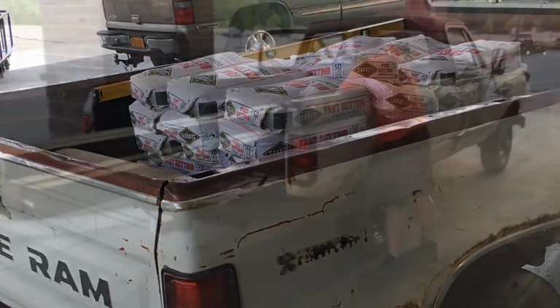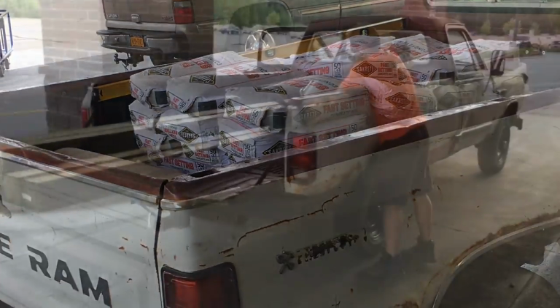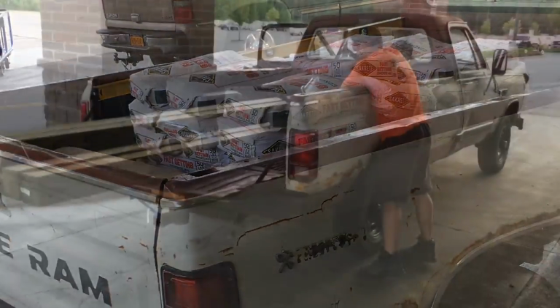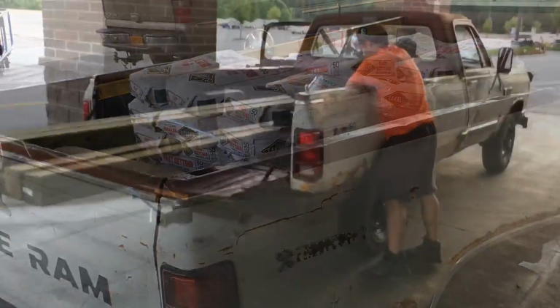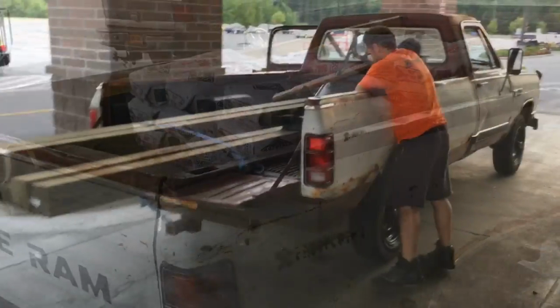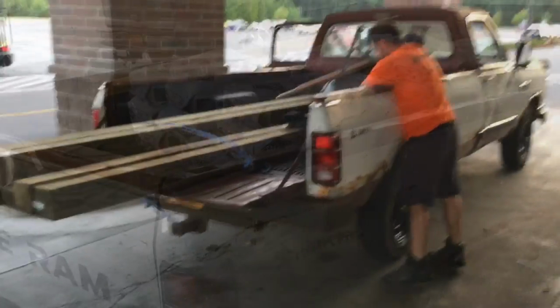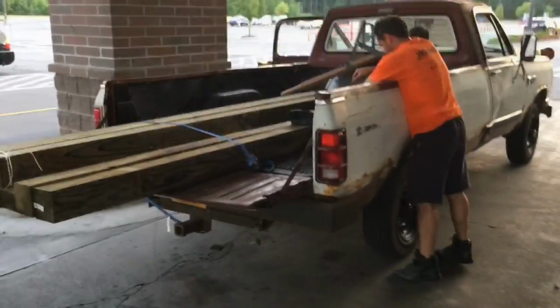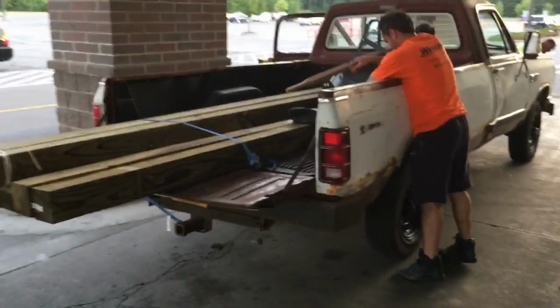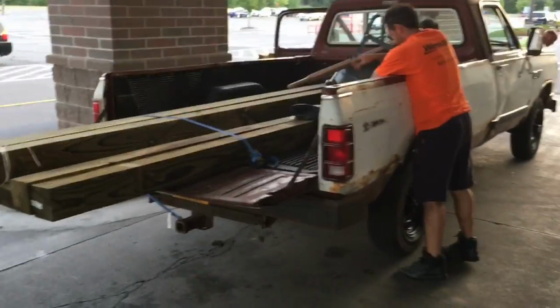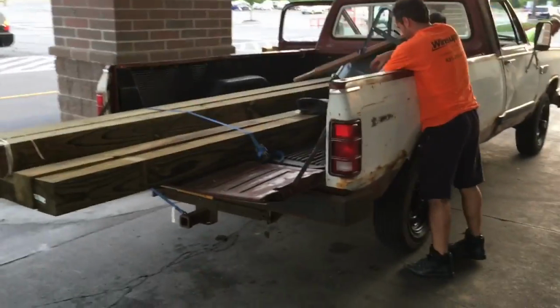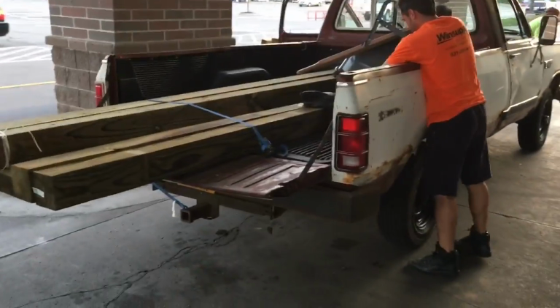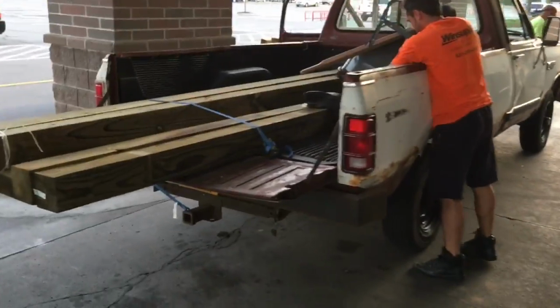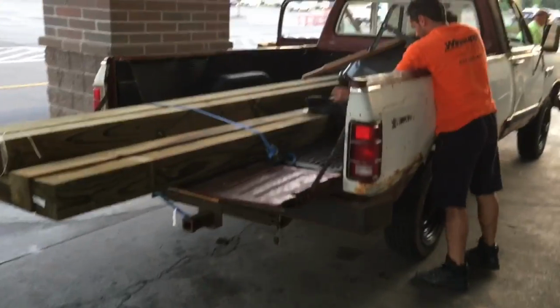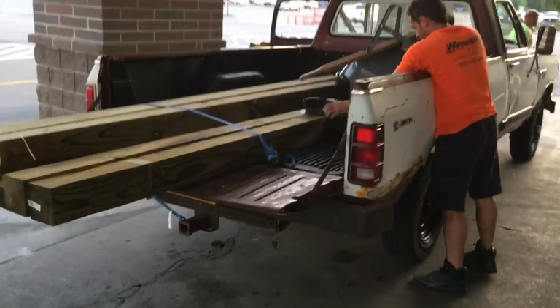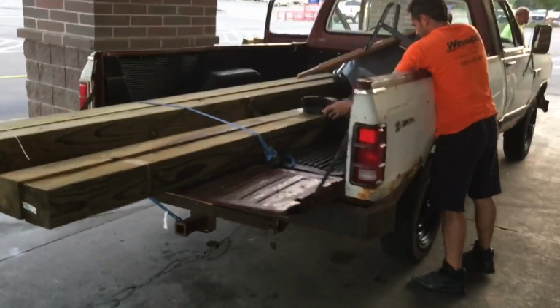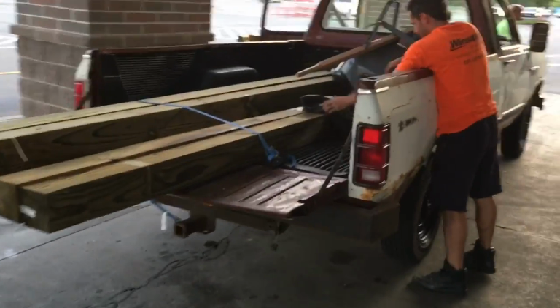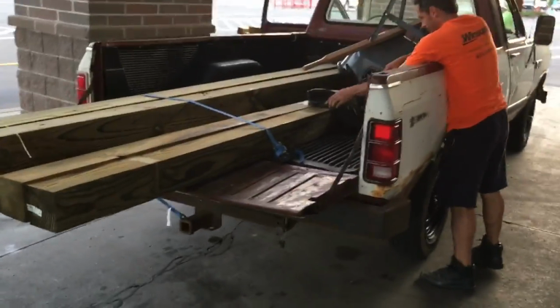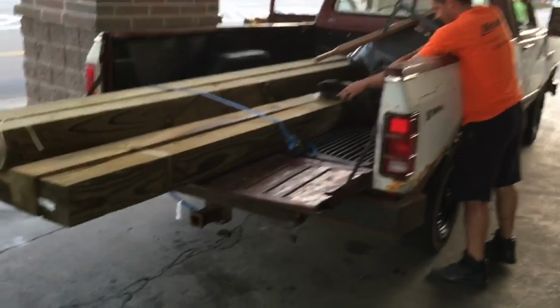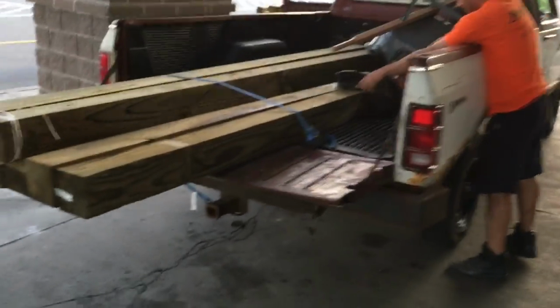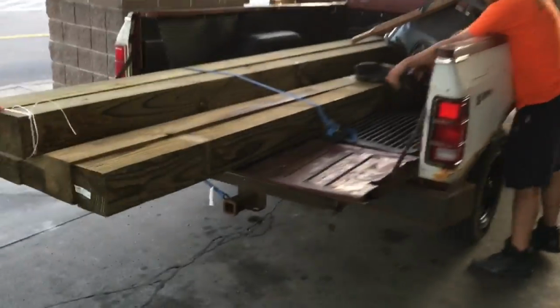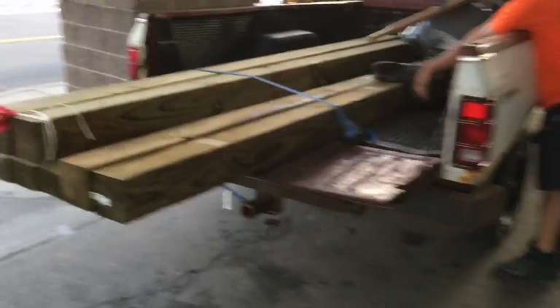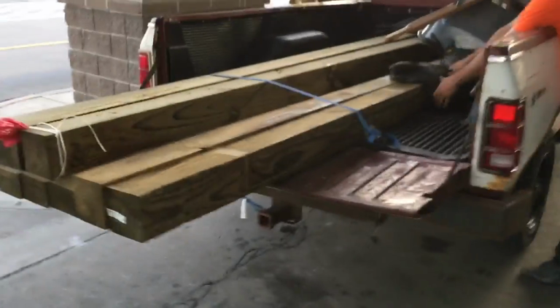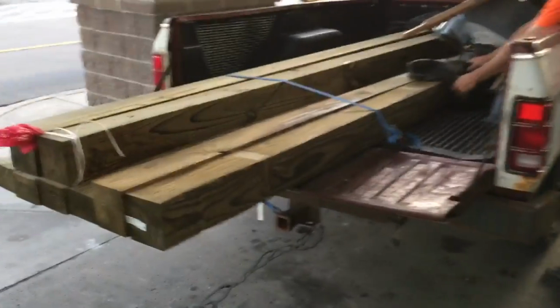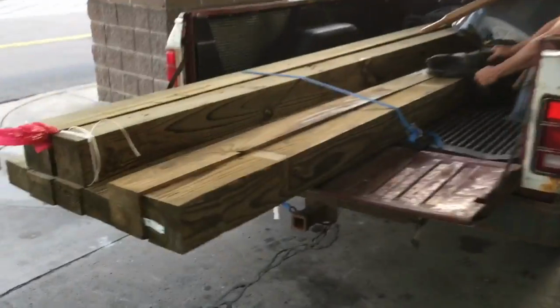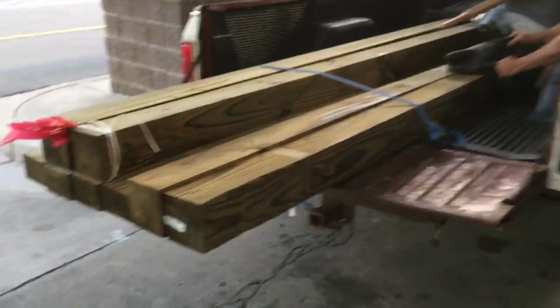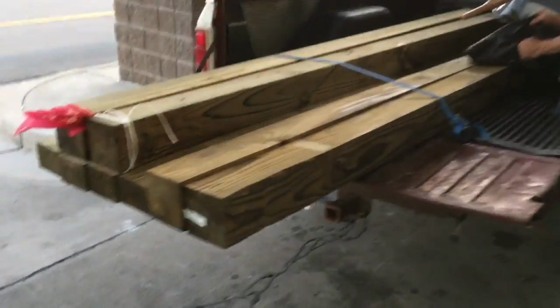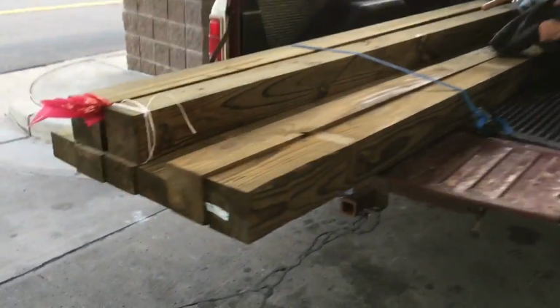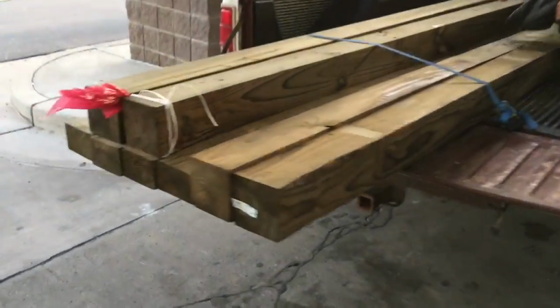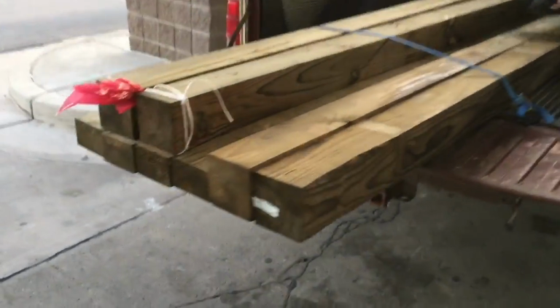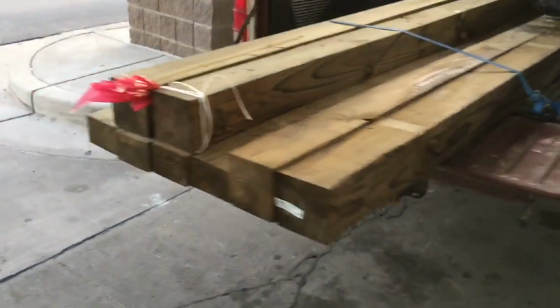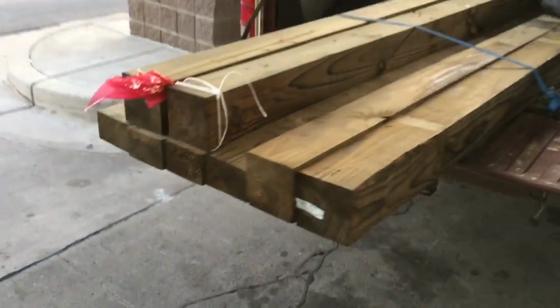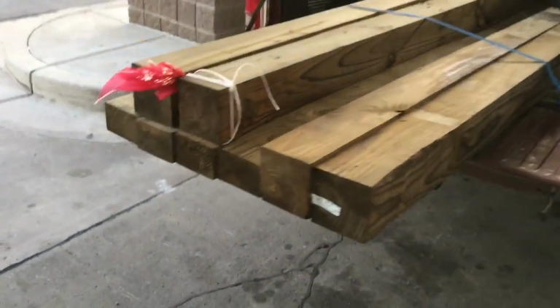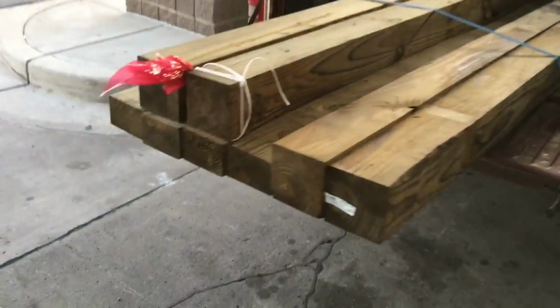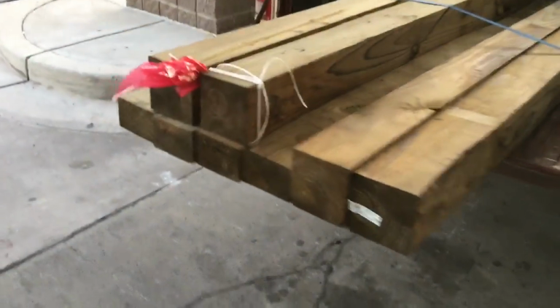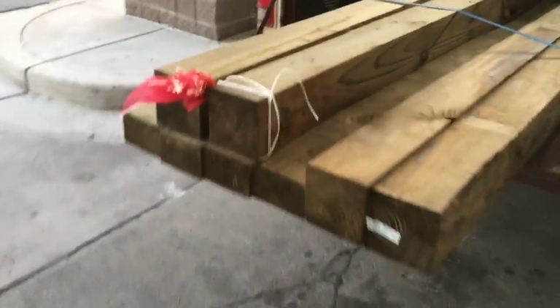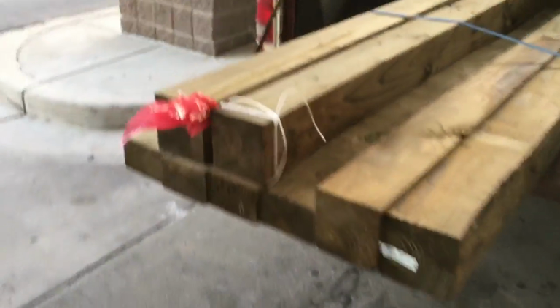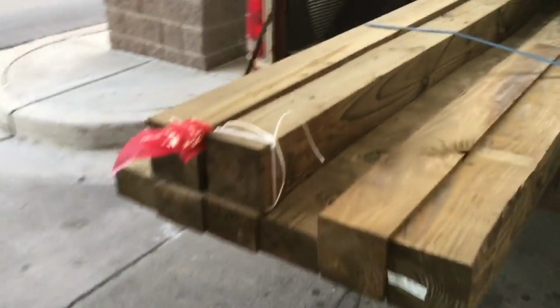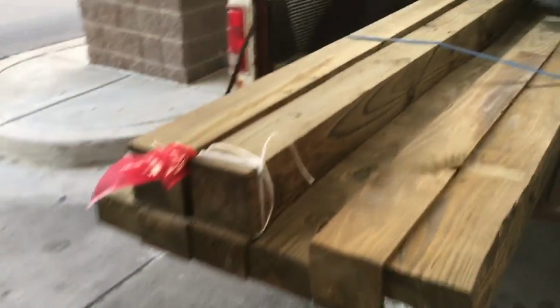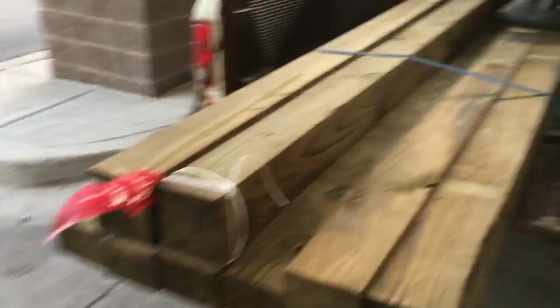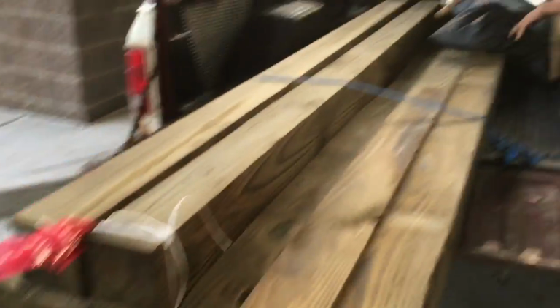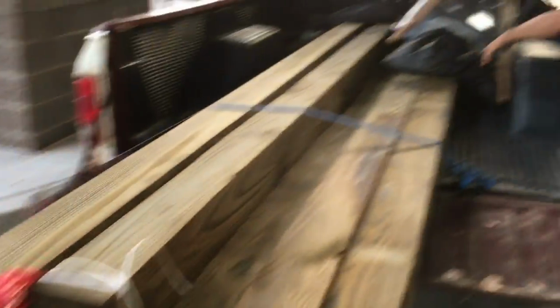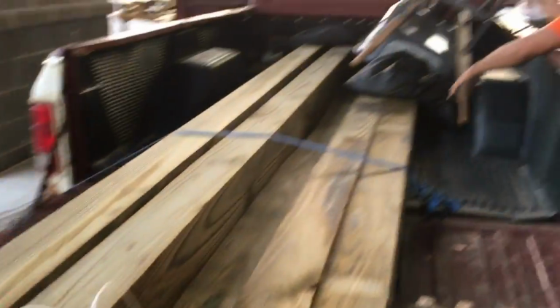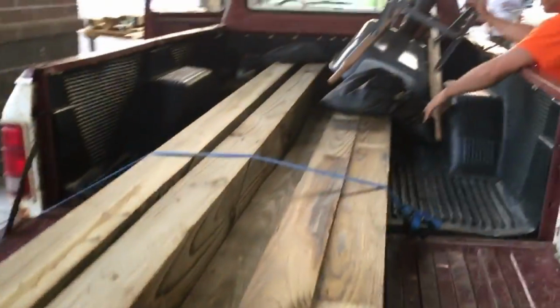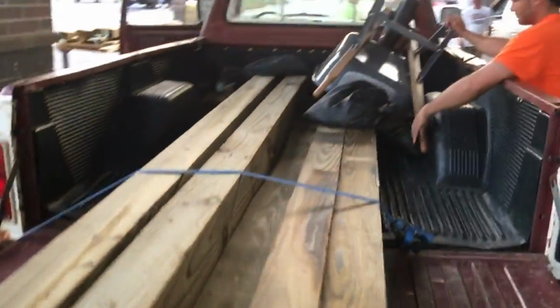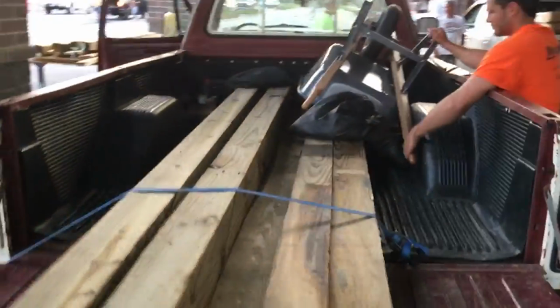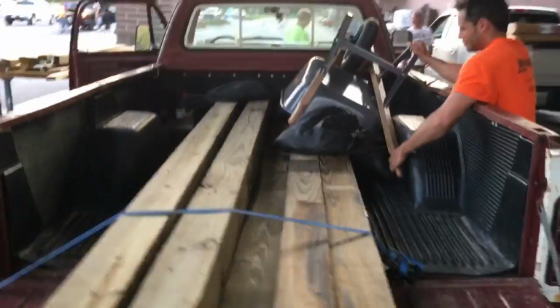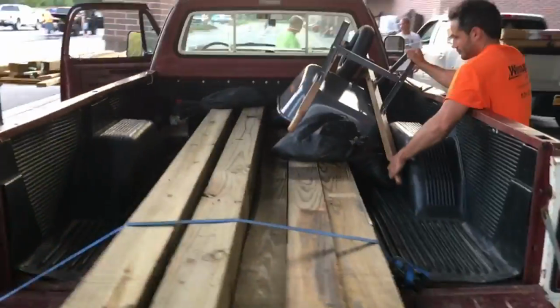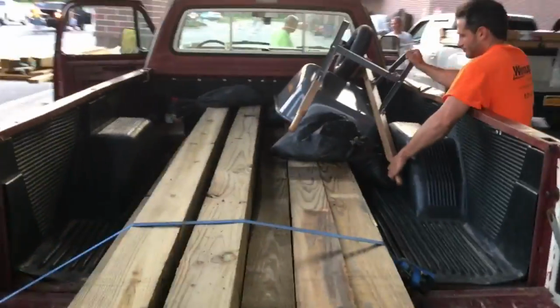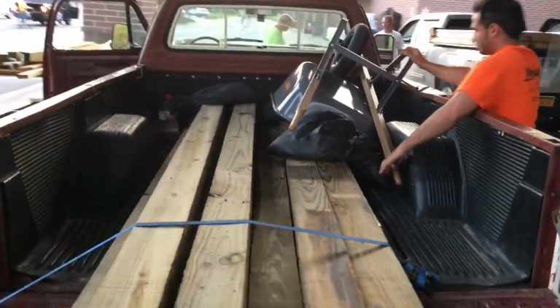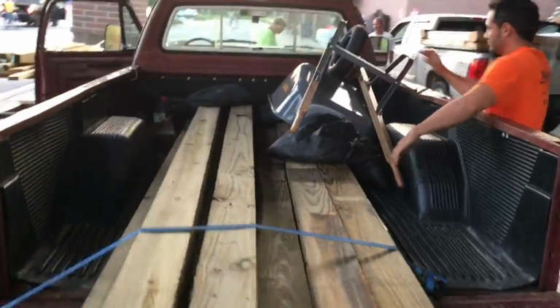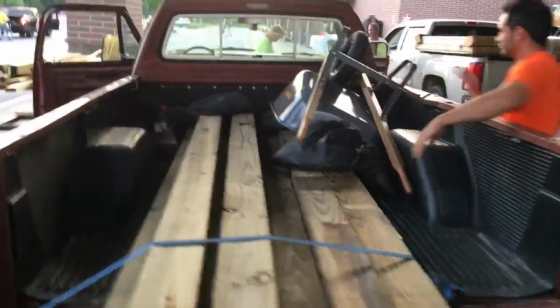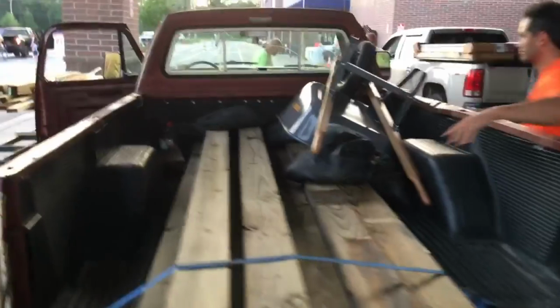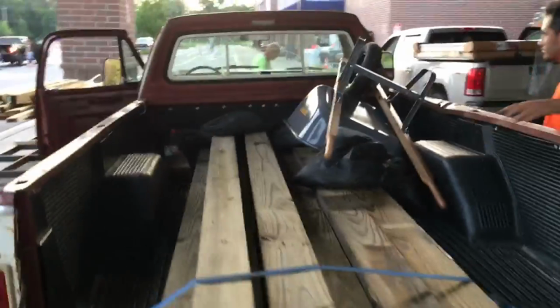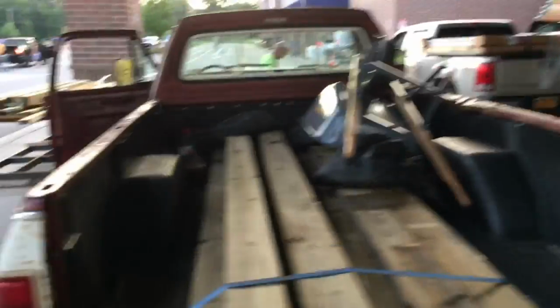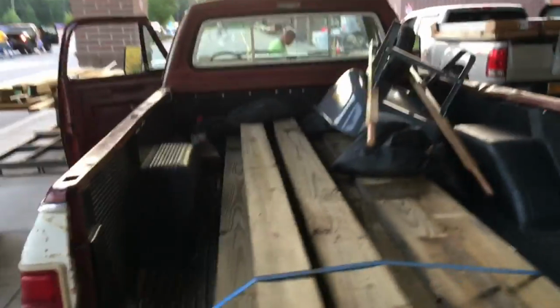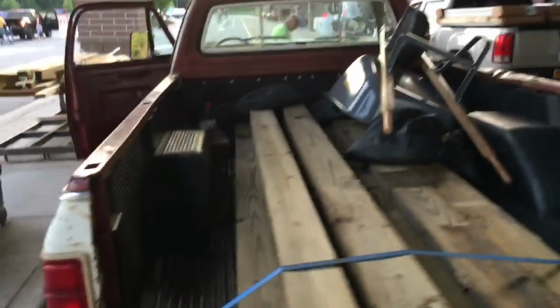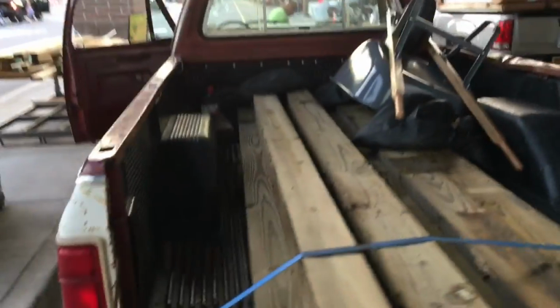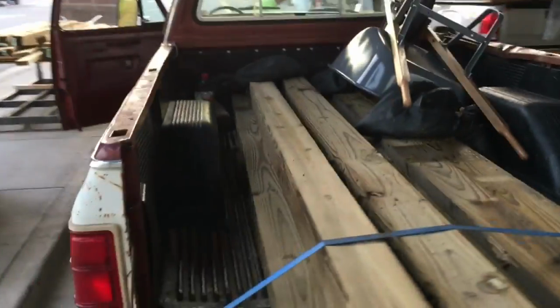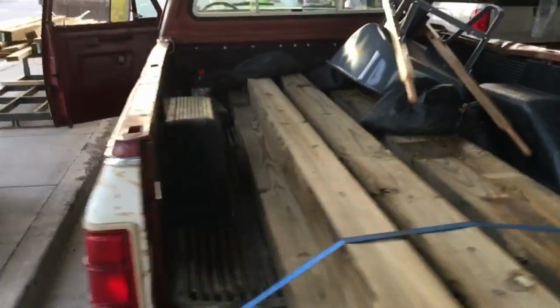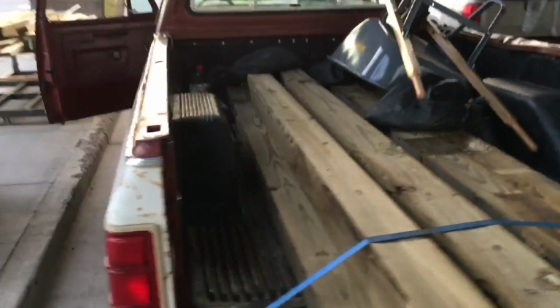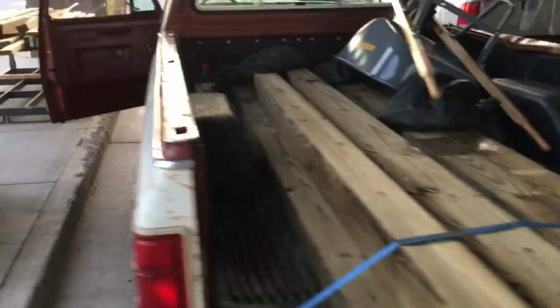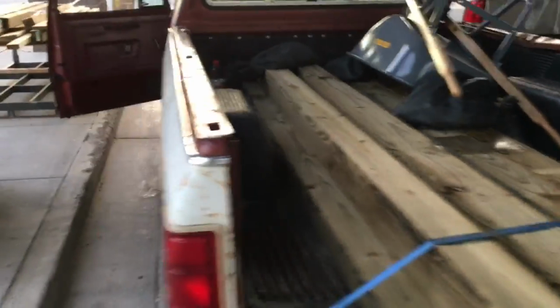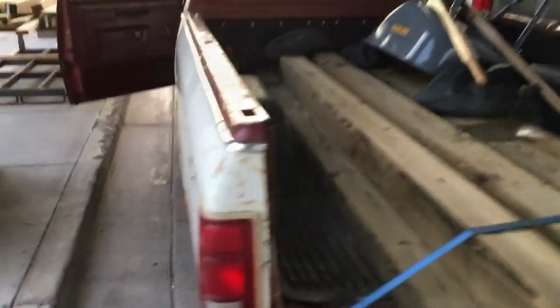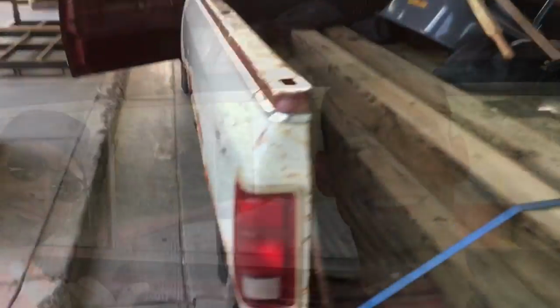Loaded up here with our second round, our 6x6s, barrel, ready to go.